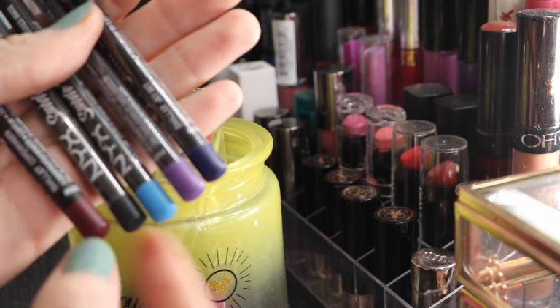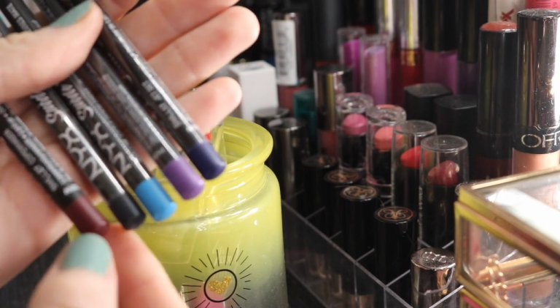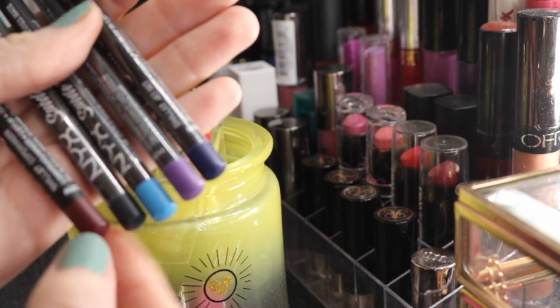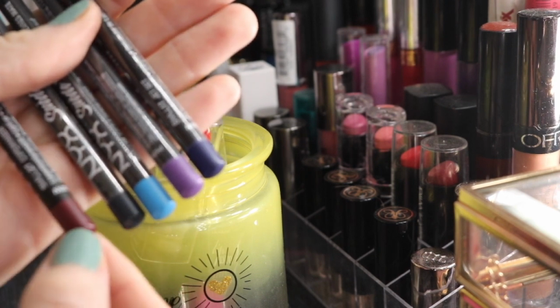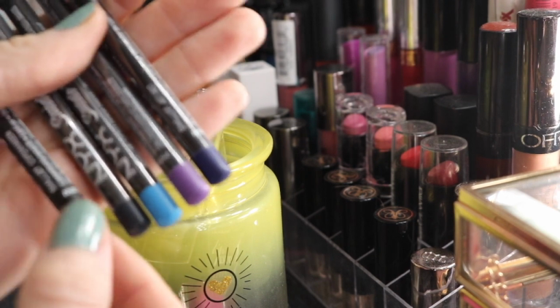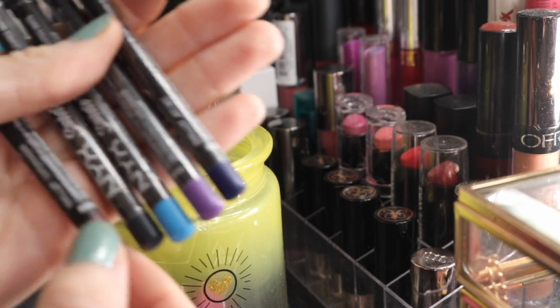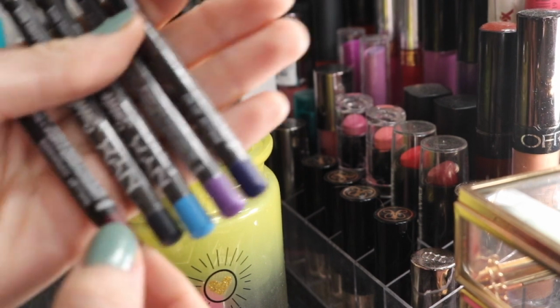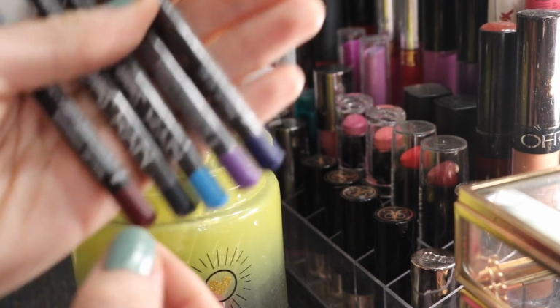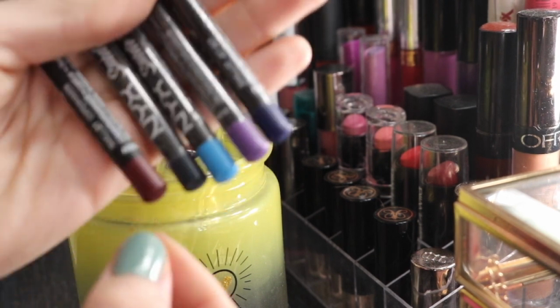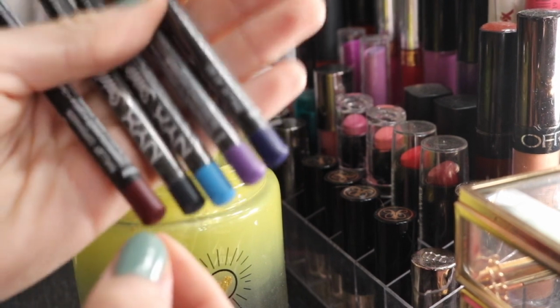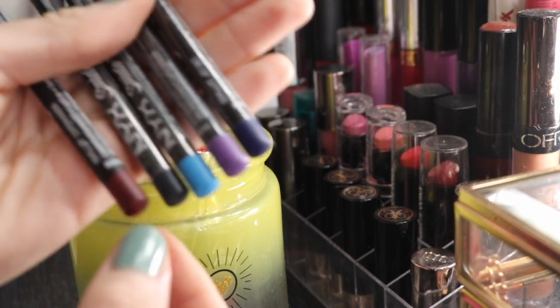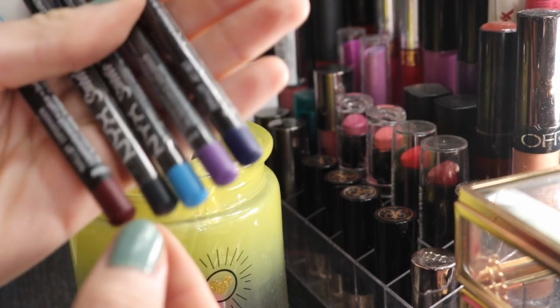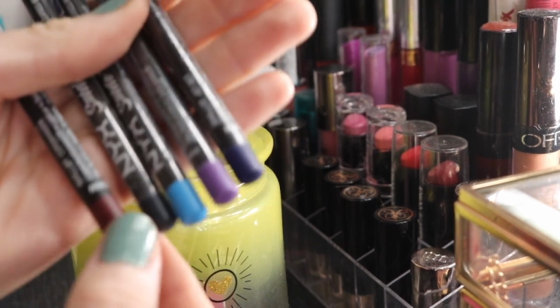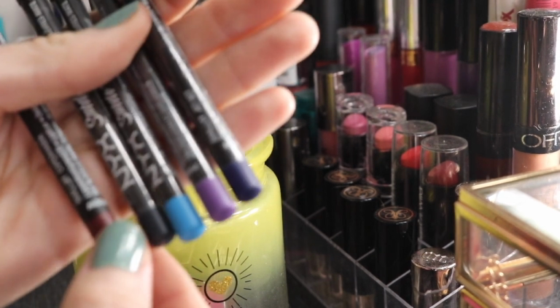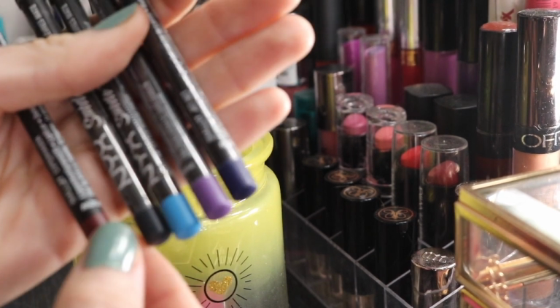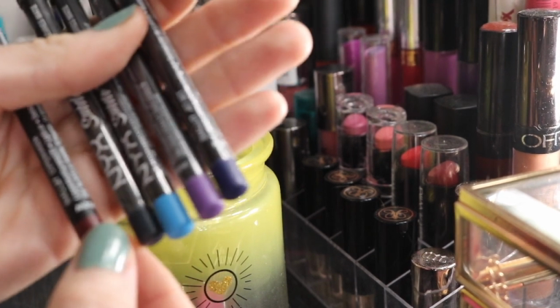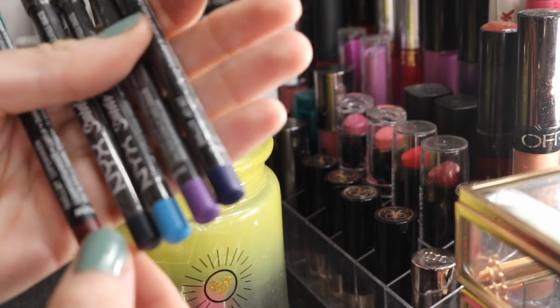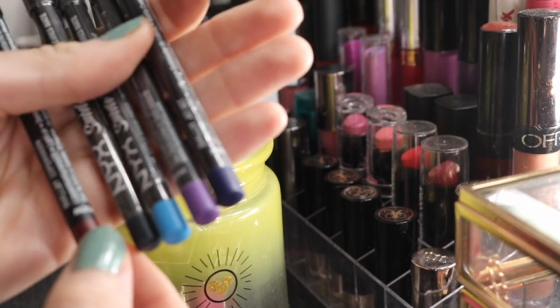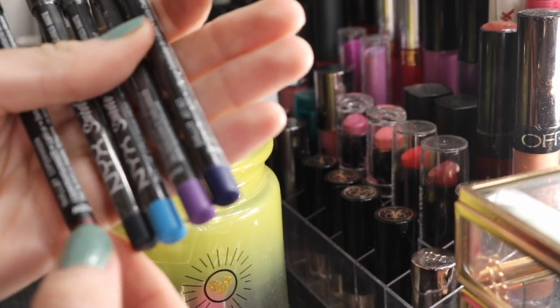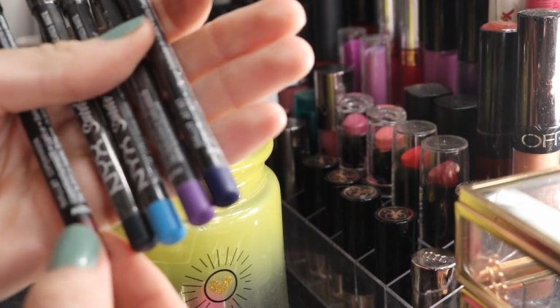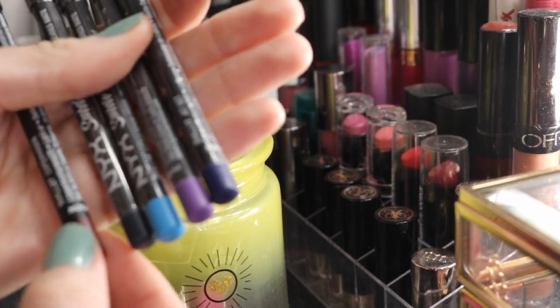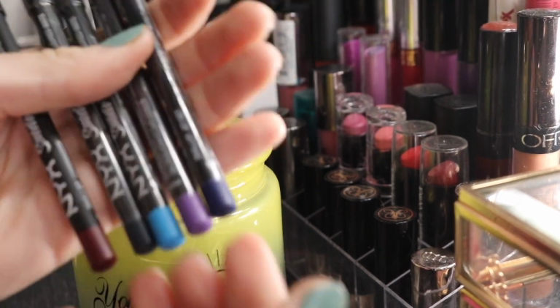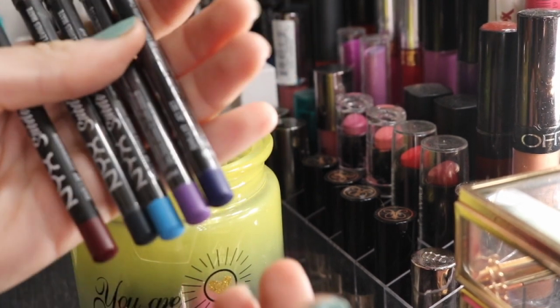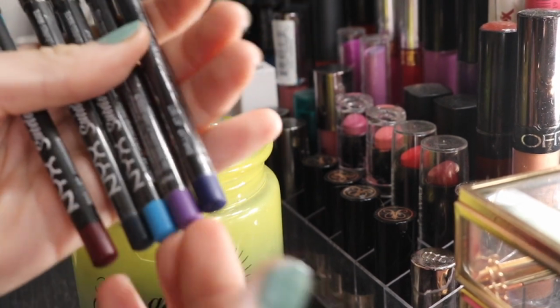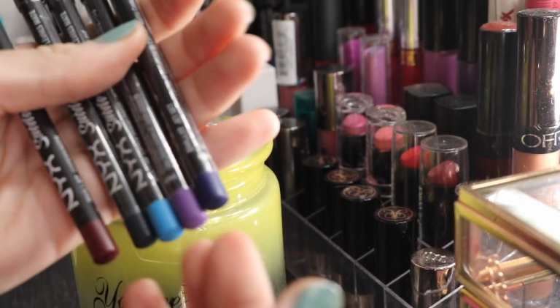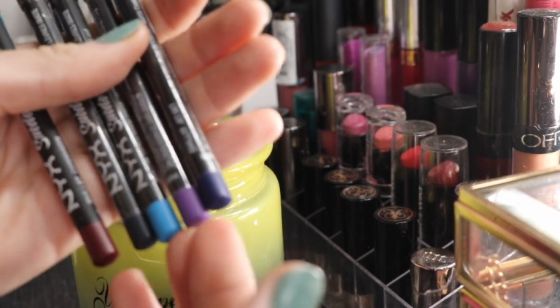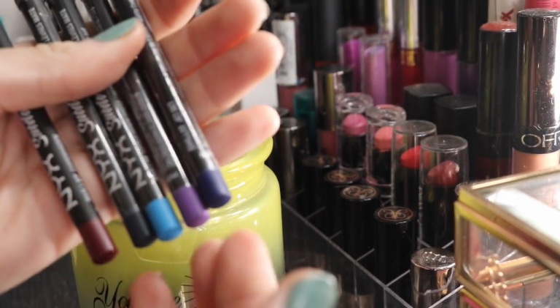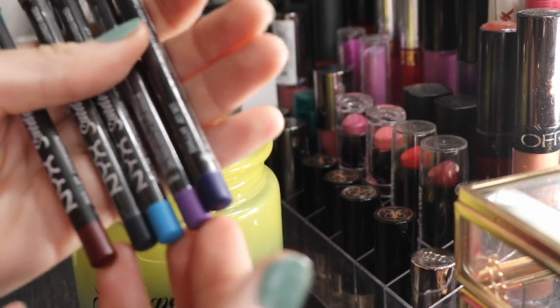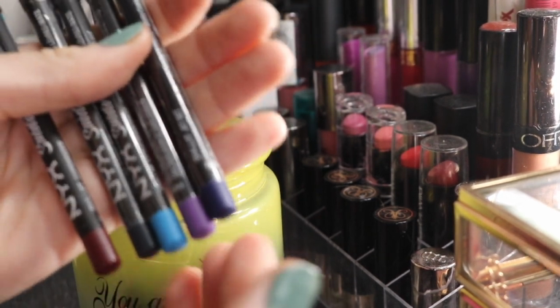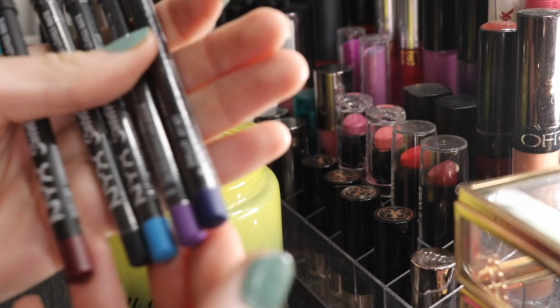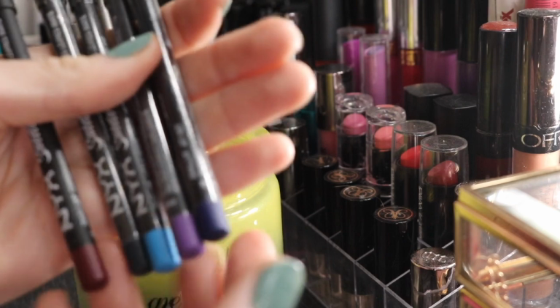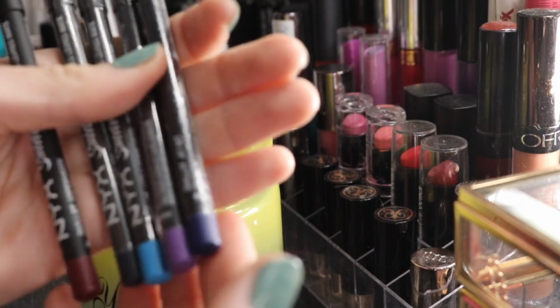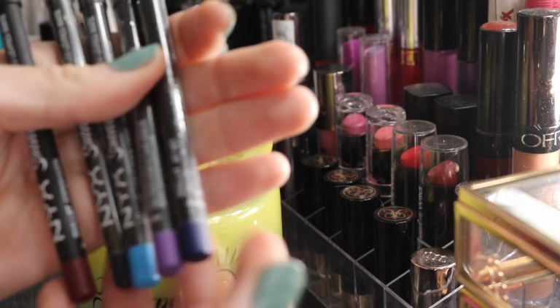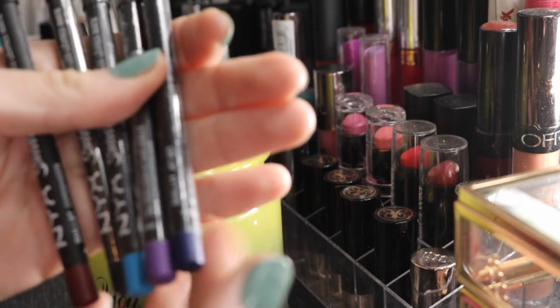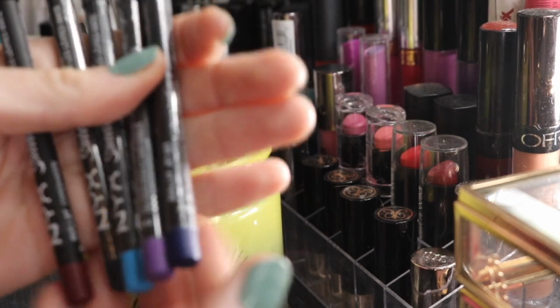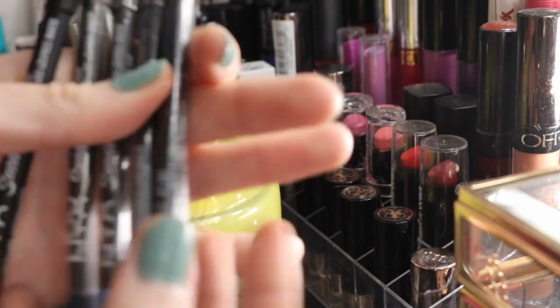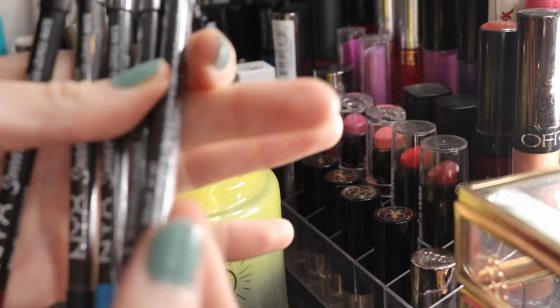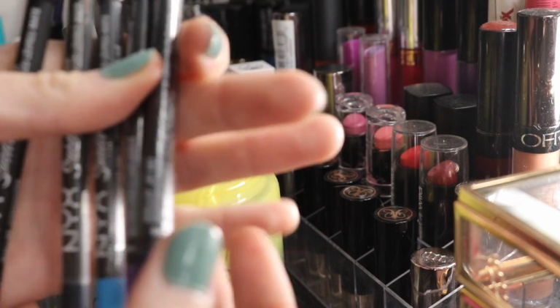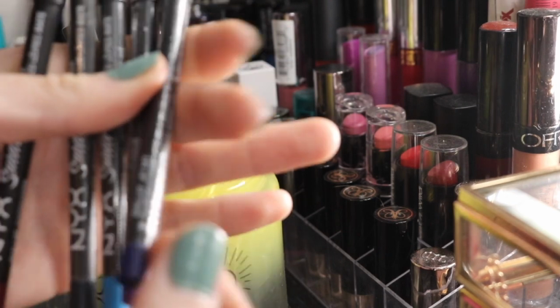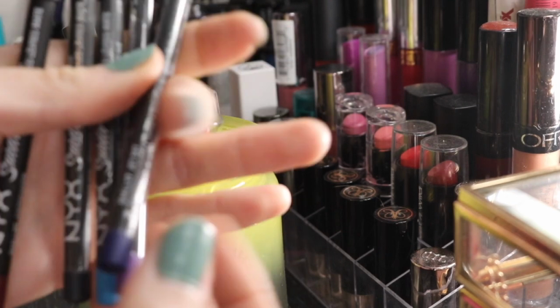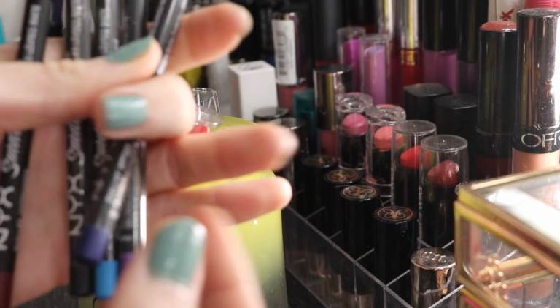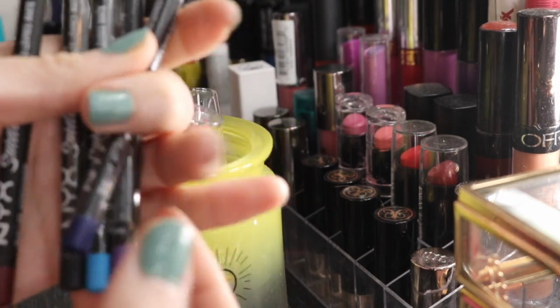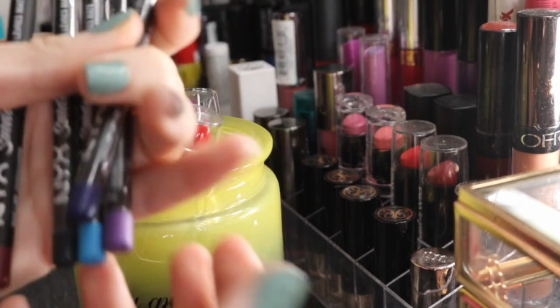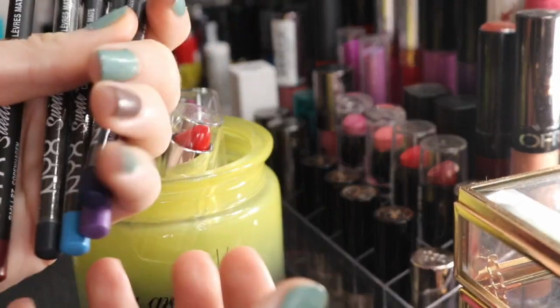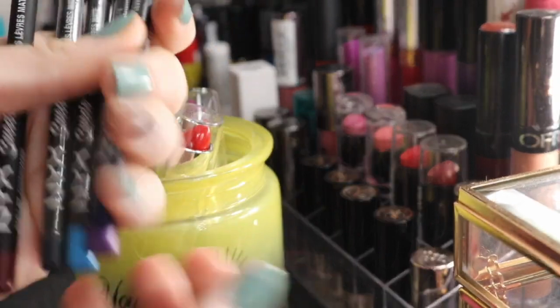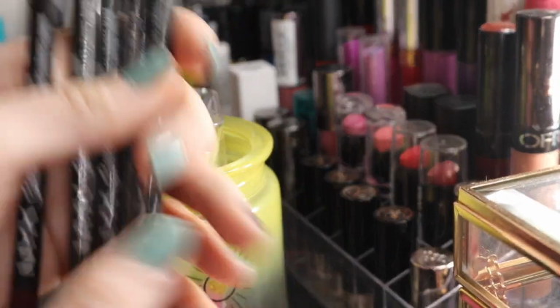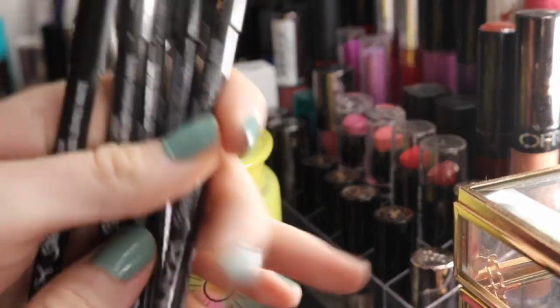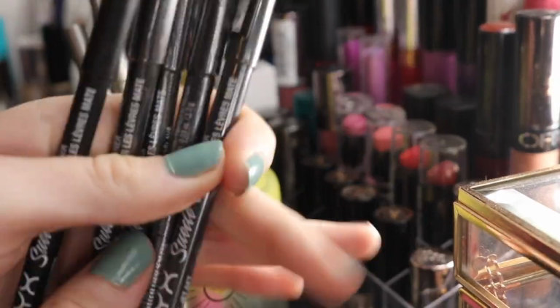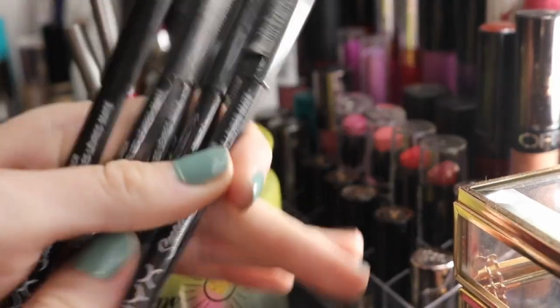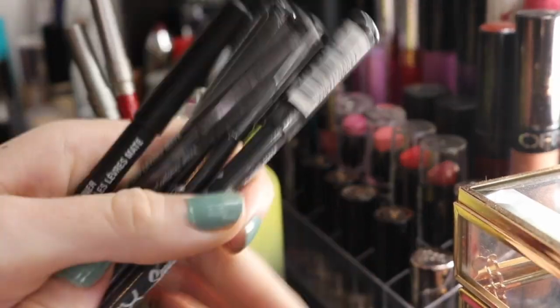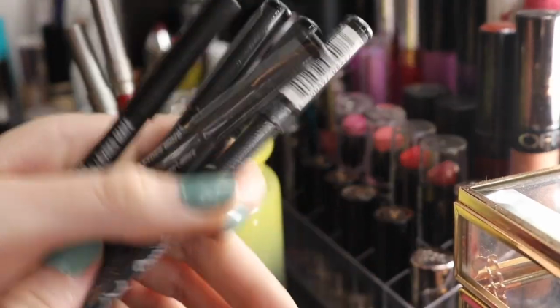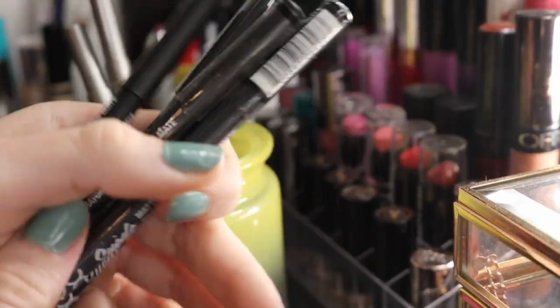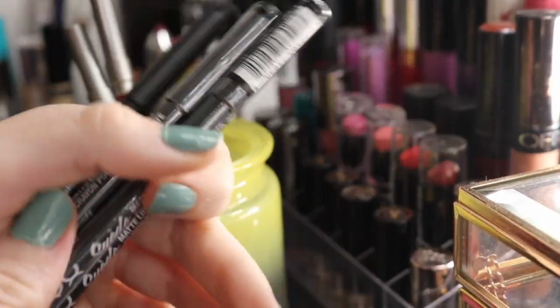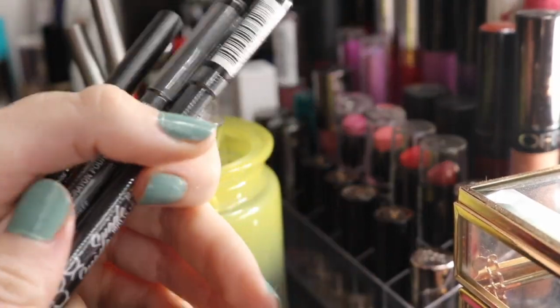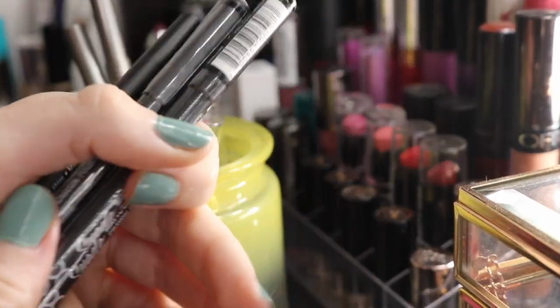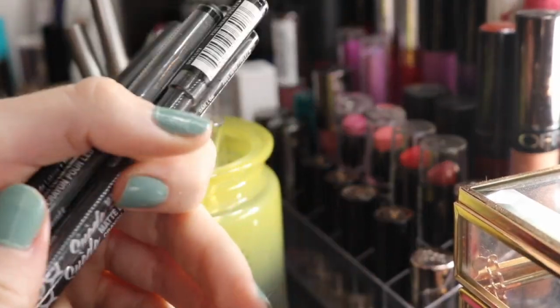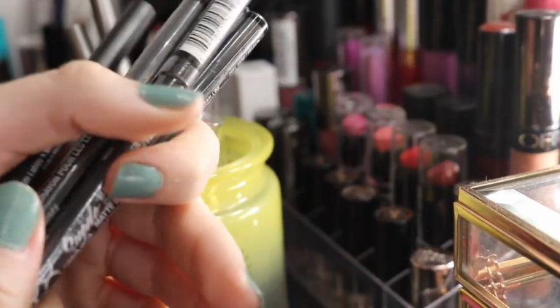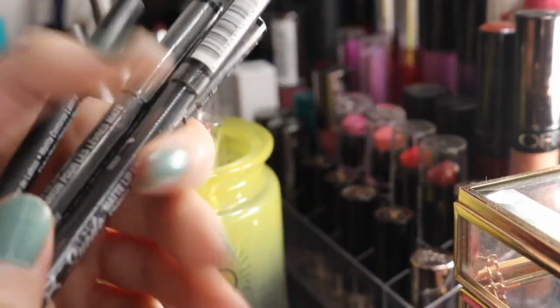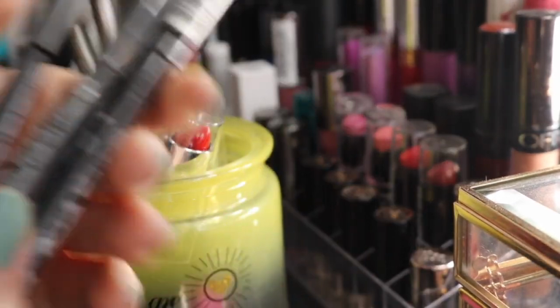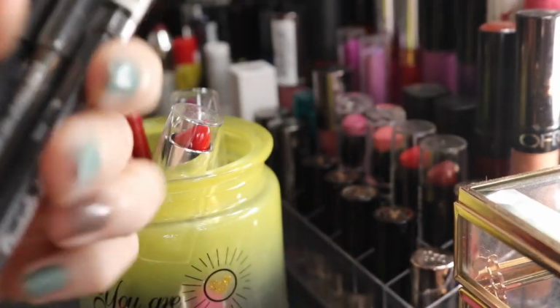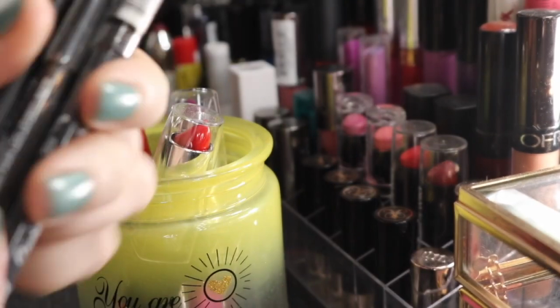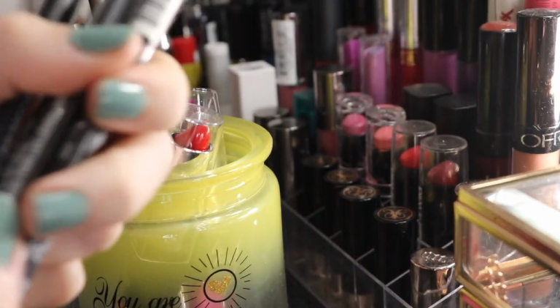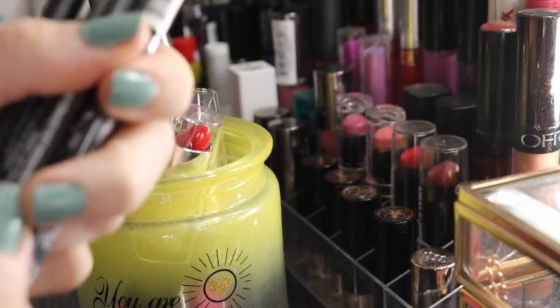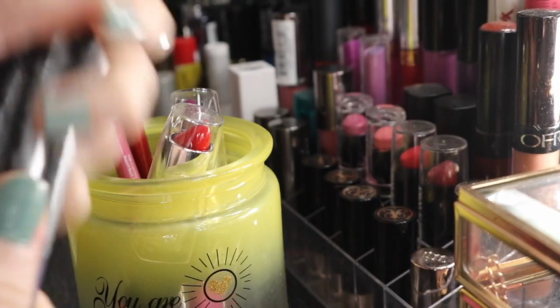And then I have this dark crimson-y color. I've only used this one, but I do like them so far. I'm going to go ahead and keep these just because they were cheap, and I don't feel bad keeping them.